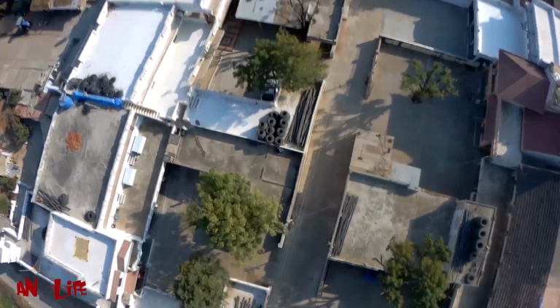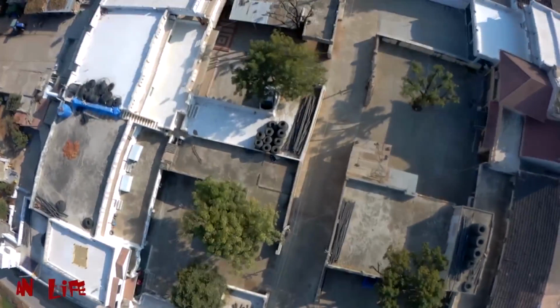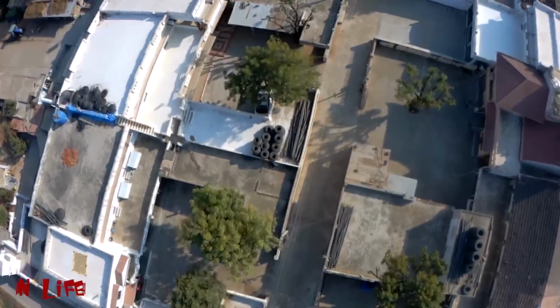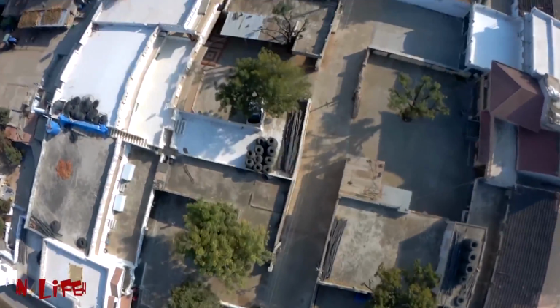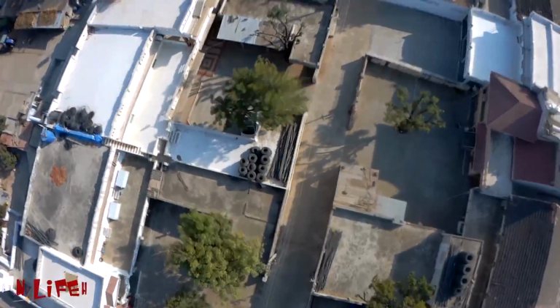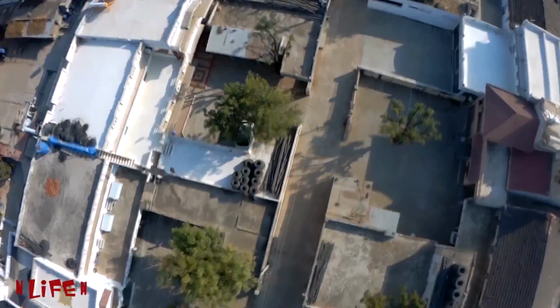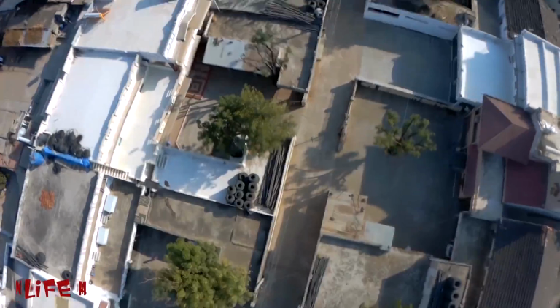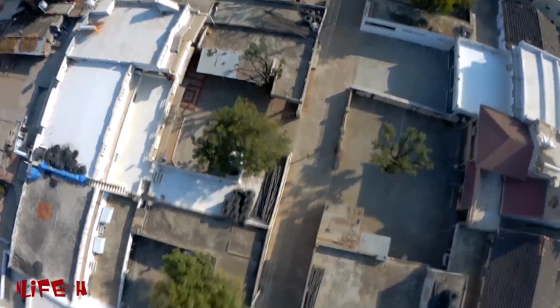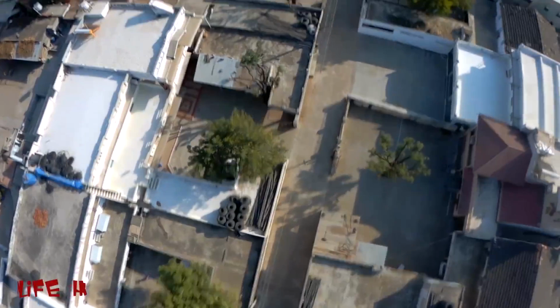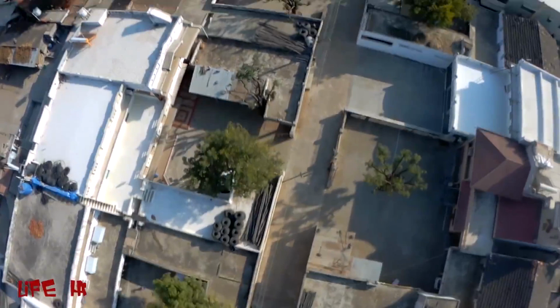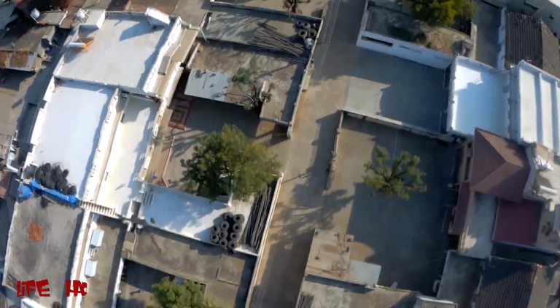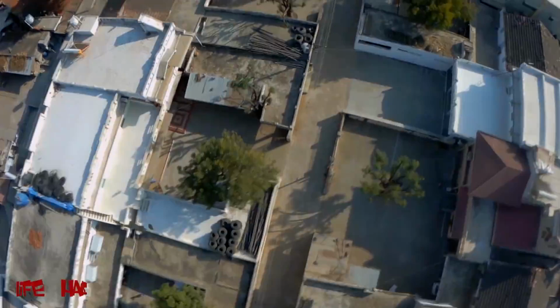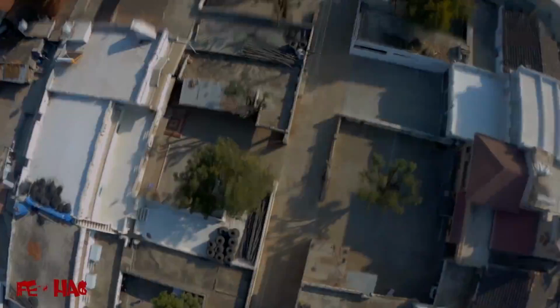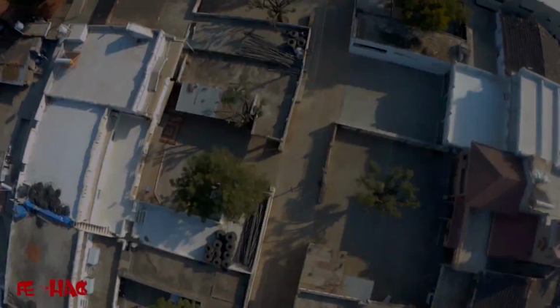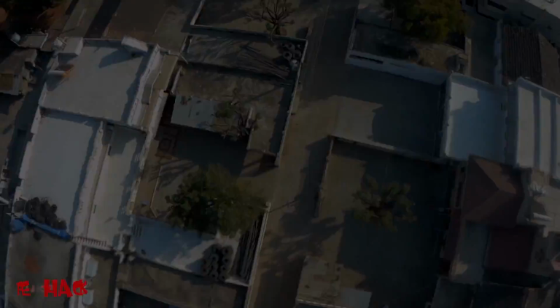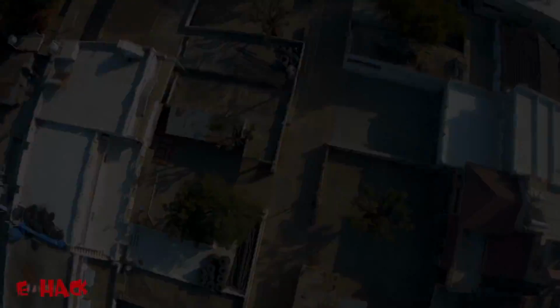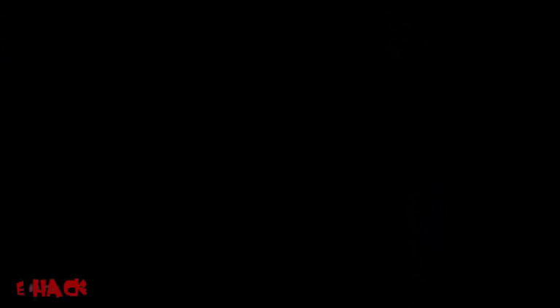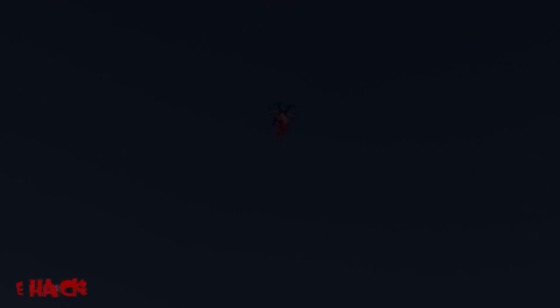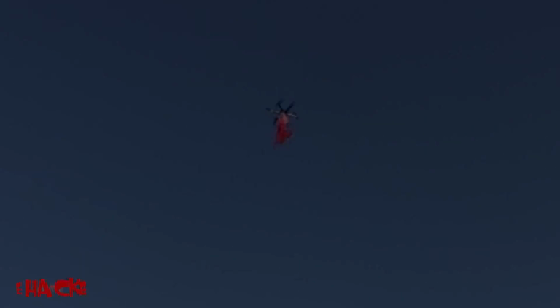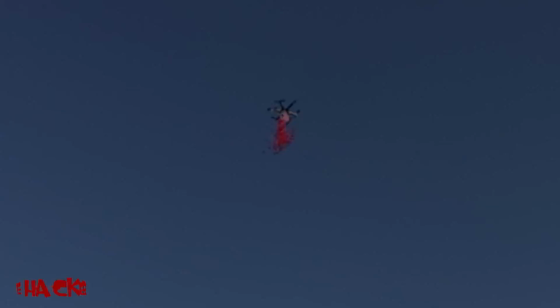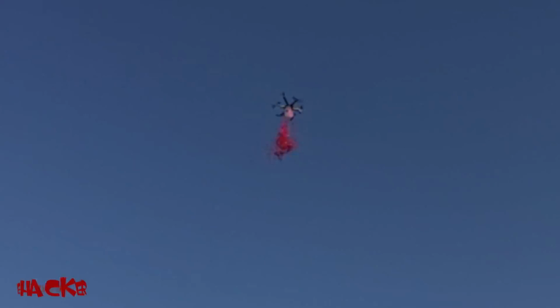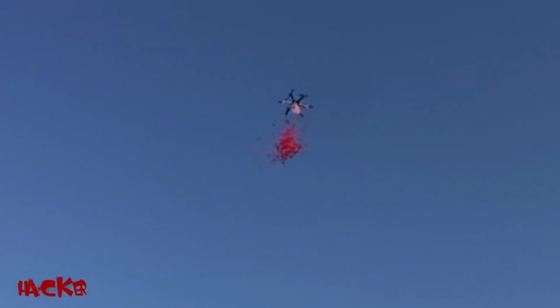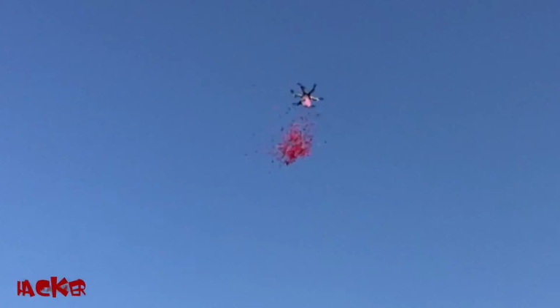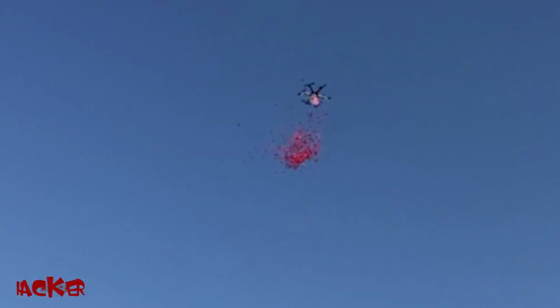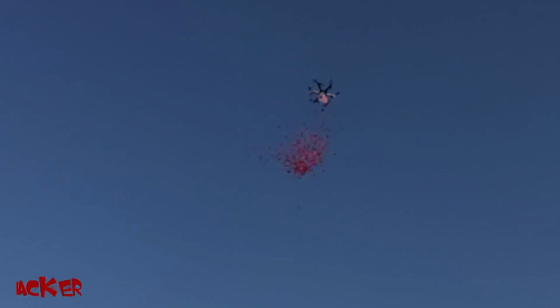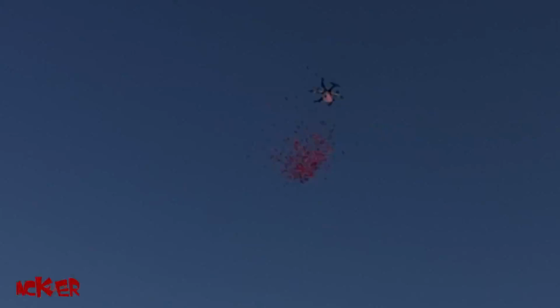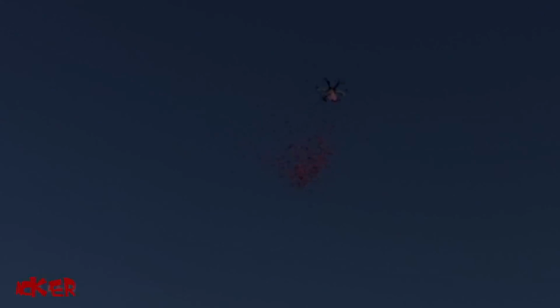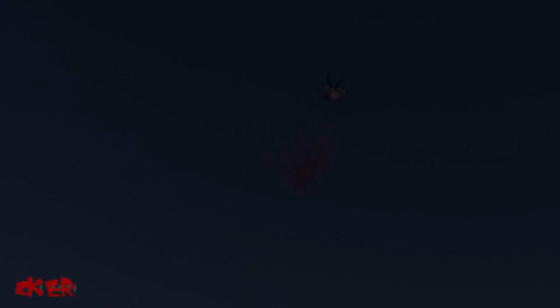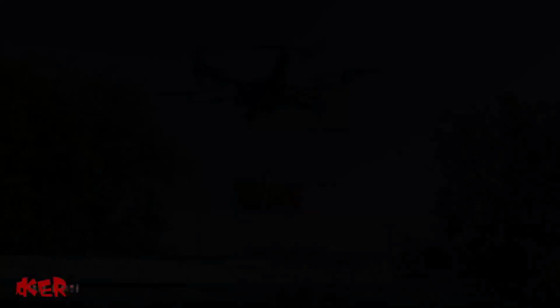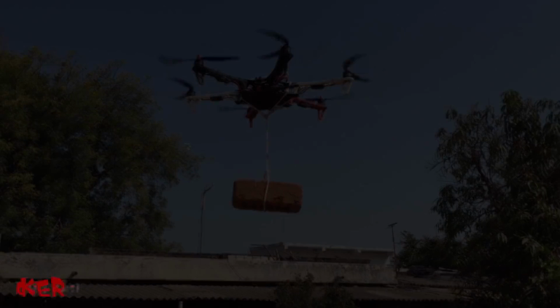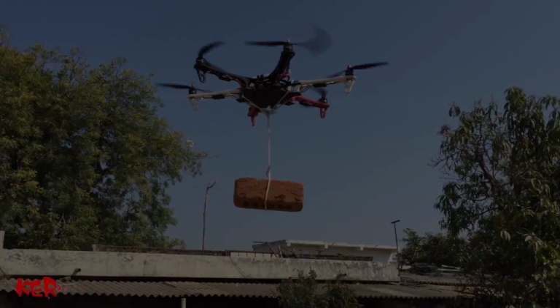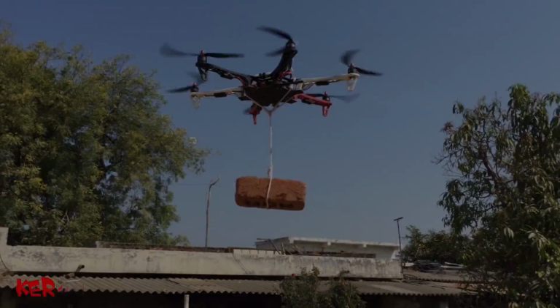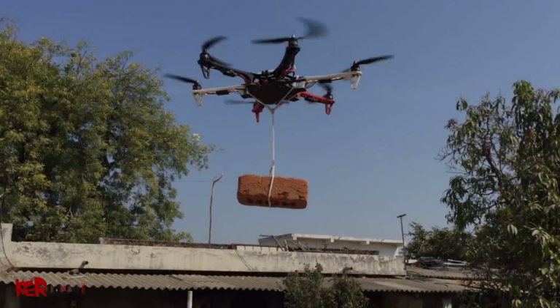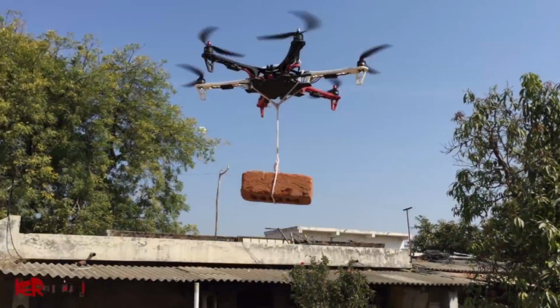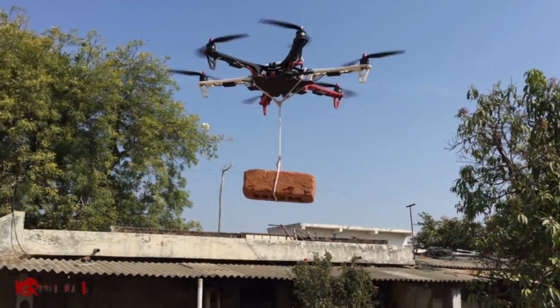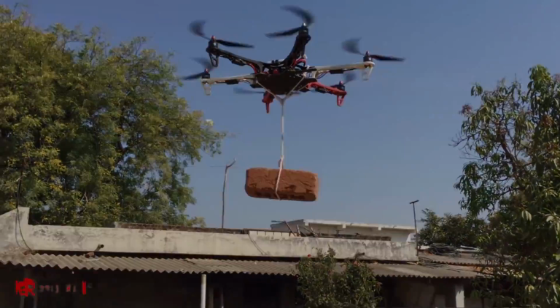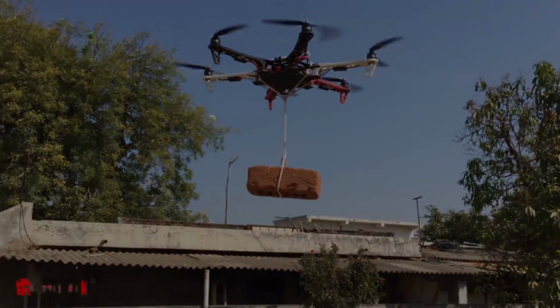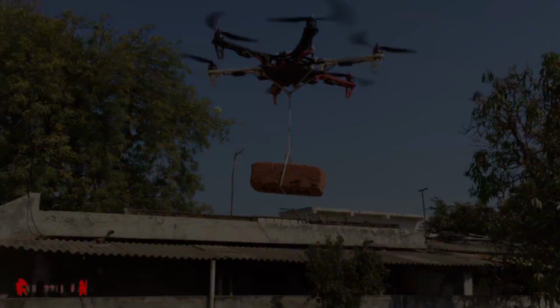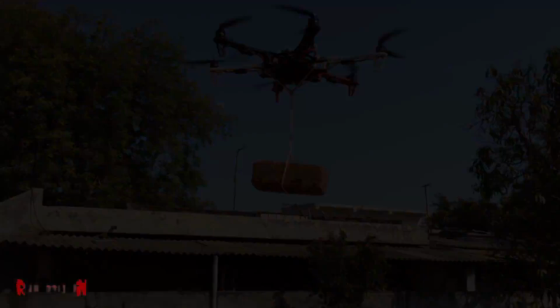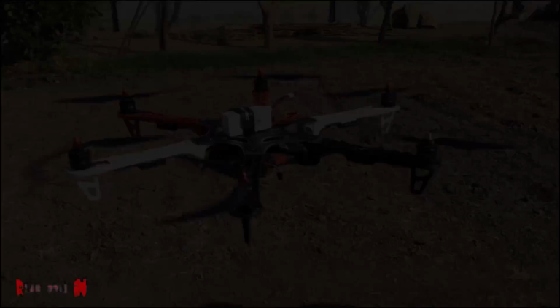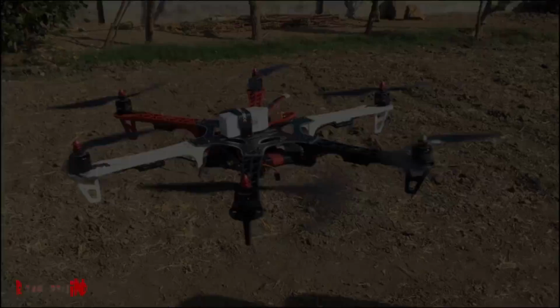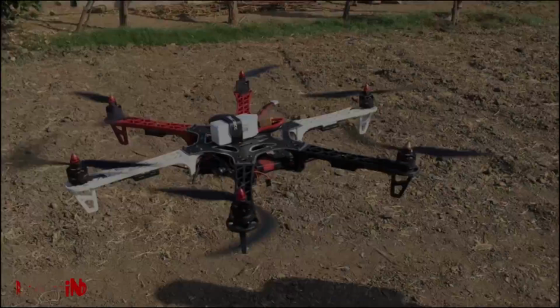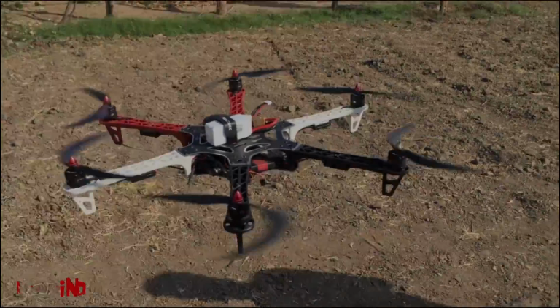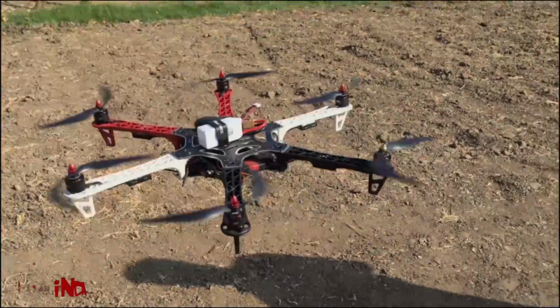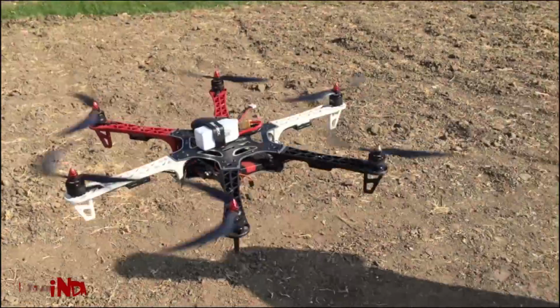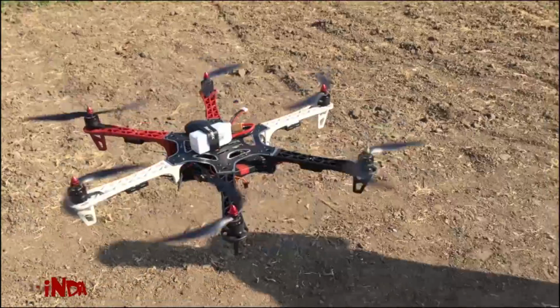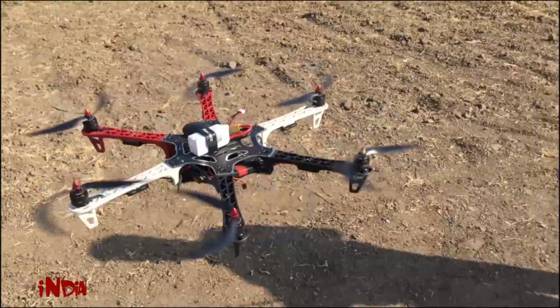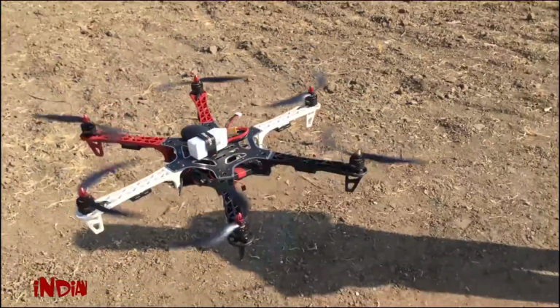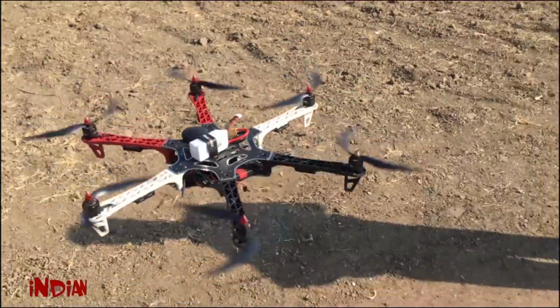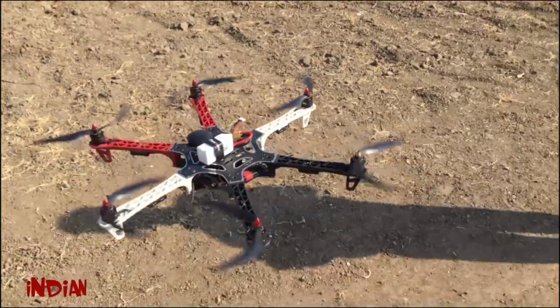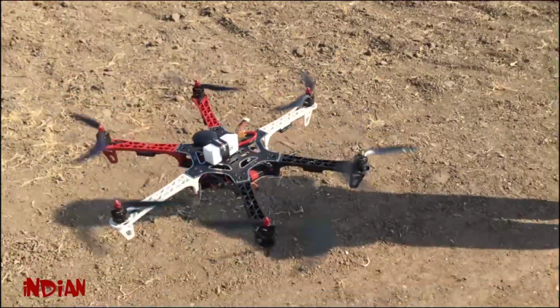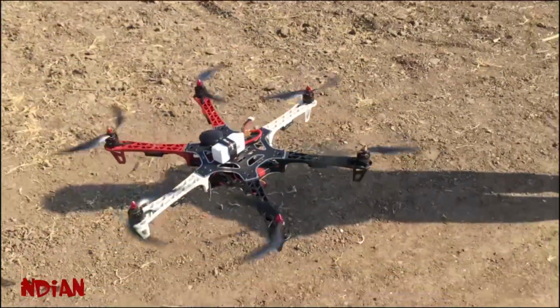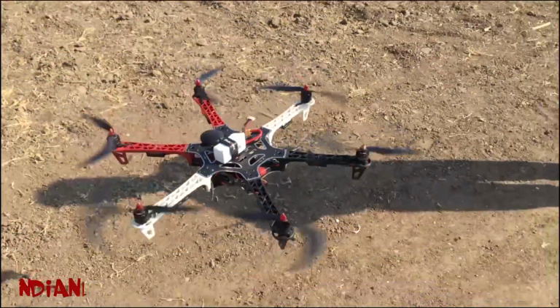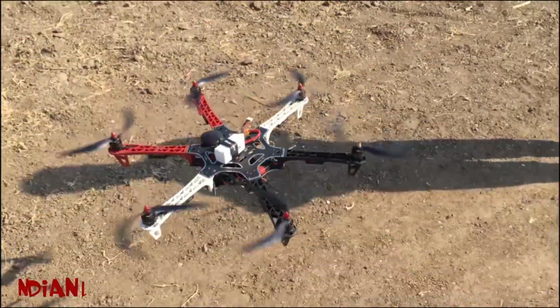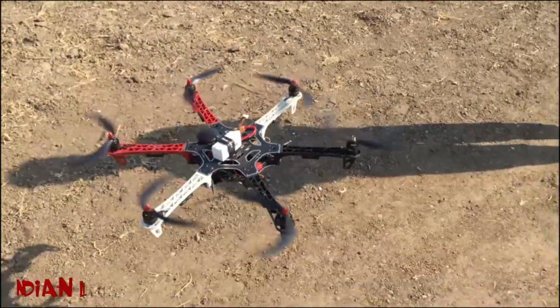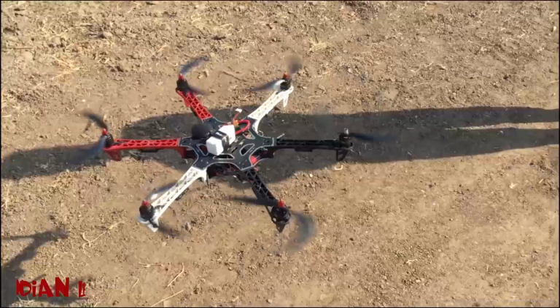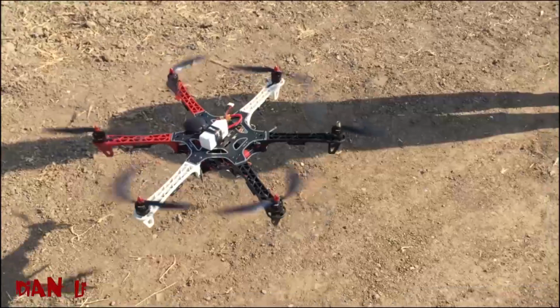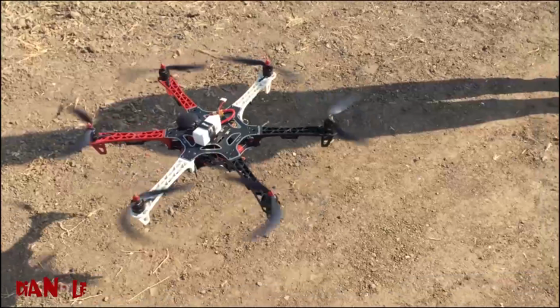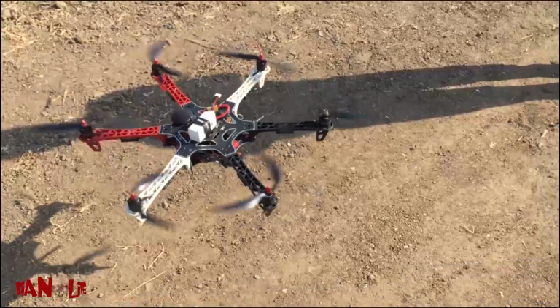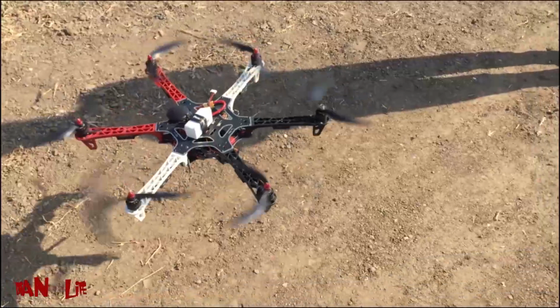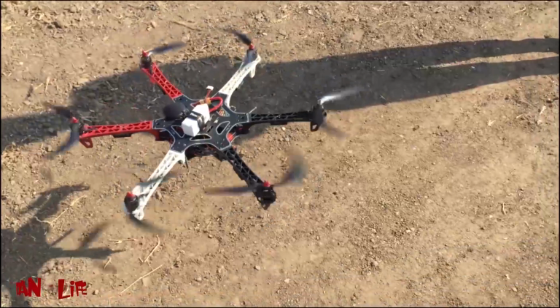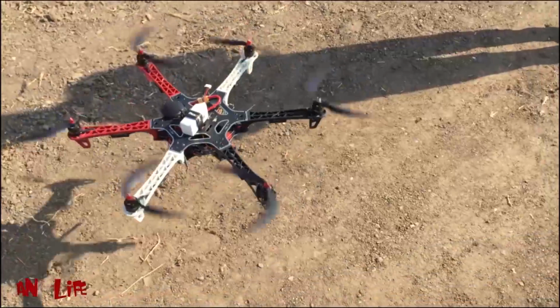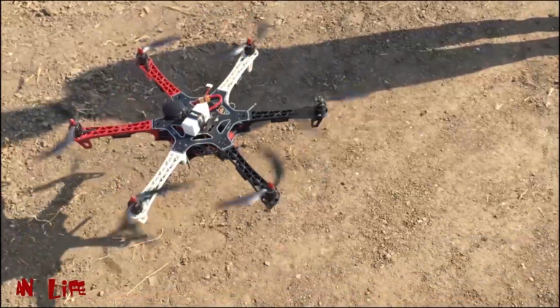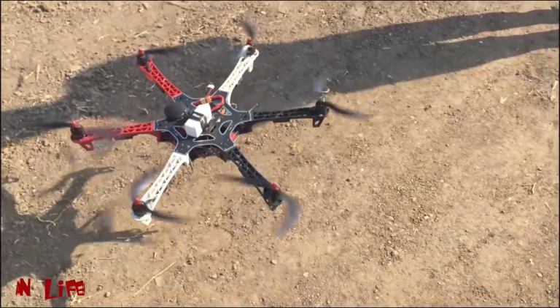Anyway, today we are going to do so many experiments with this hexacopter. So first of all, let's go toward the making of it.